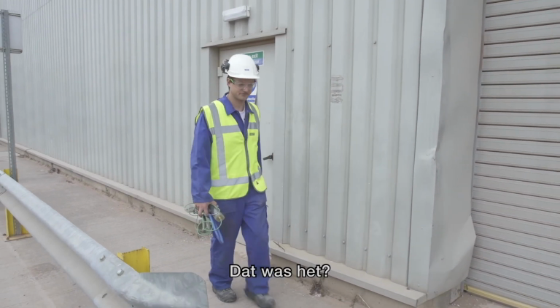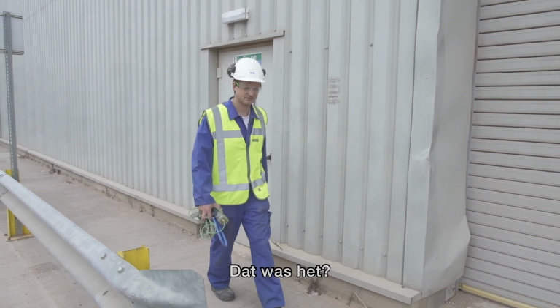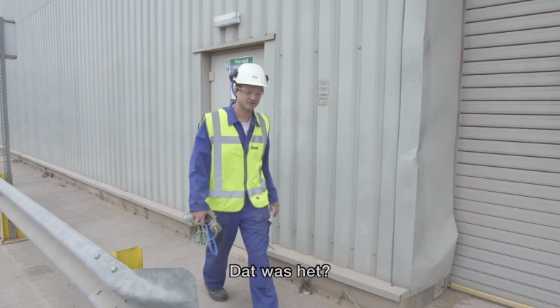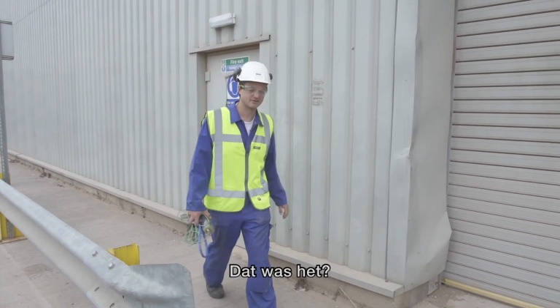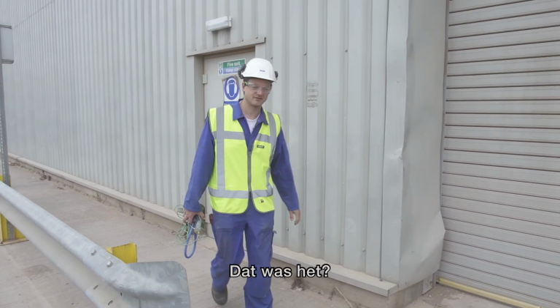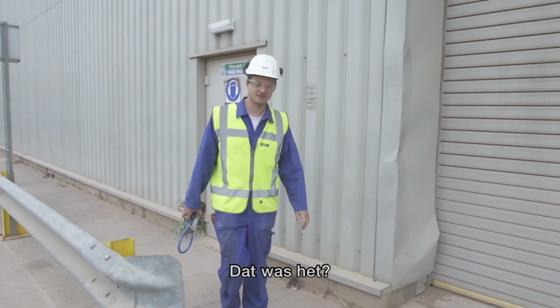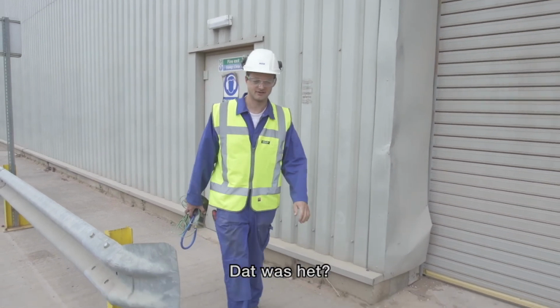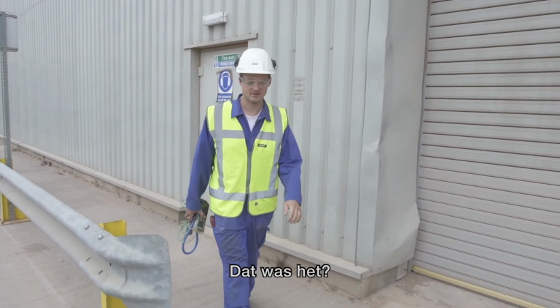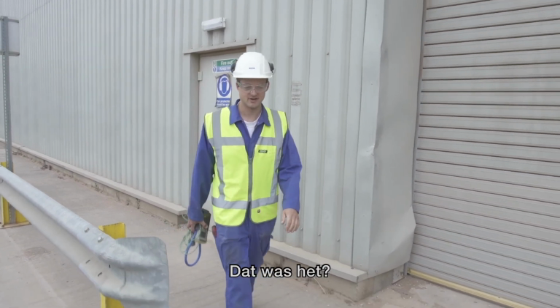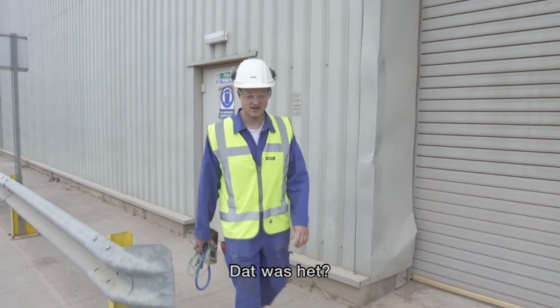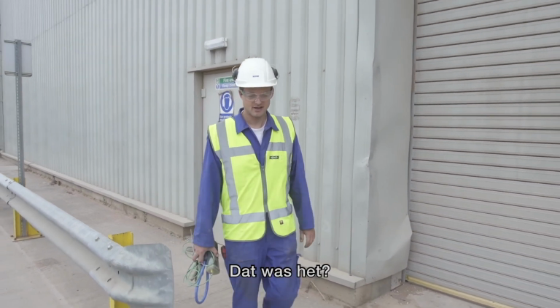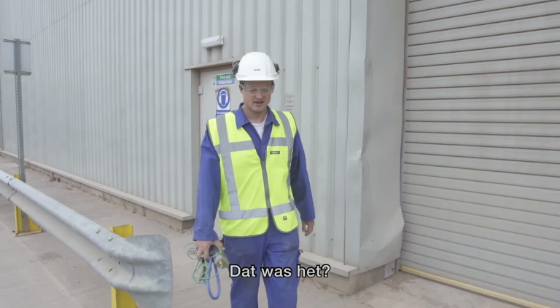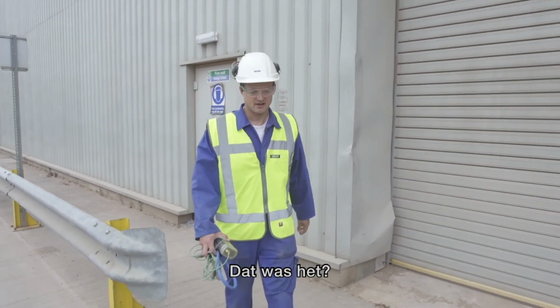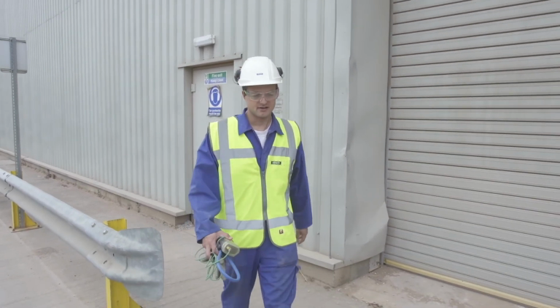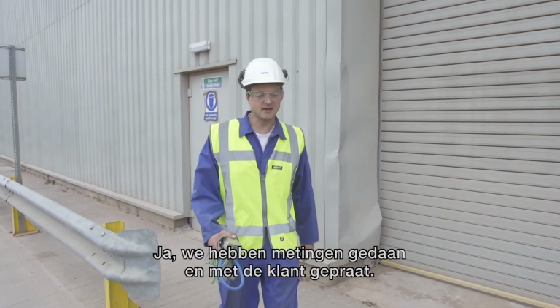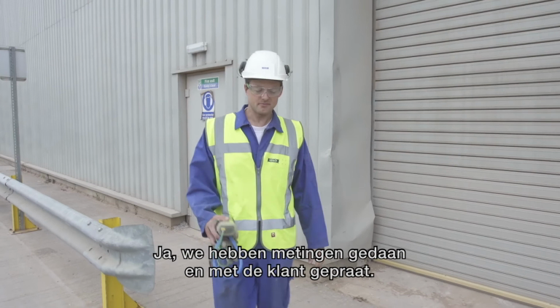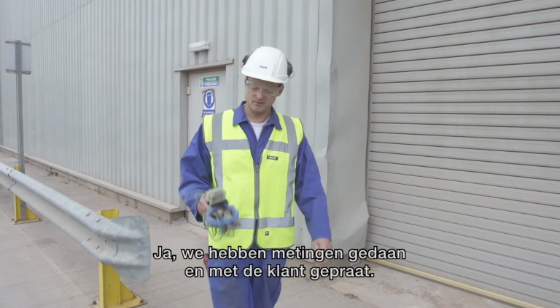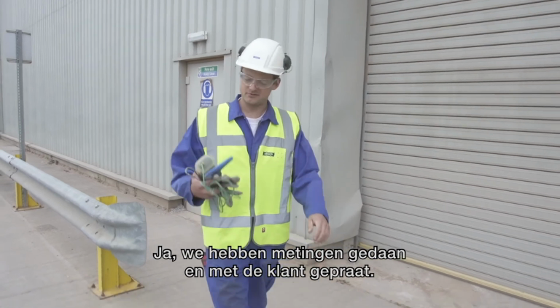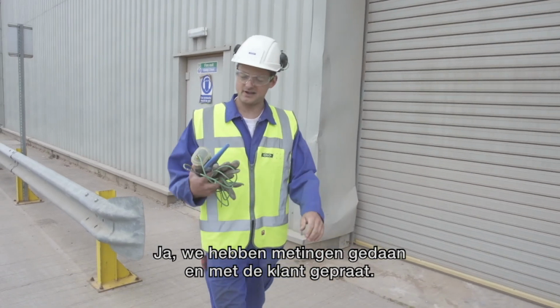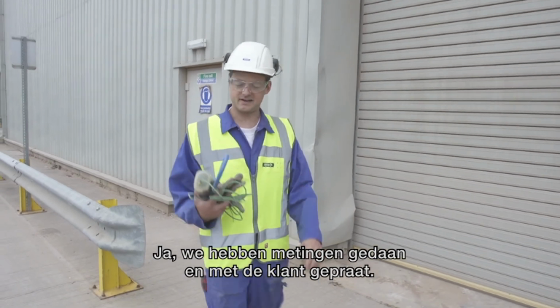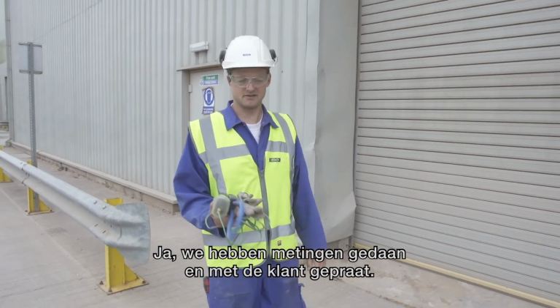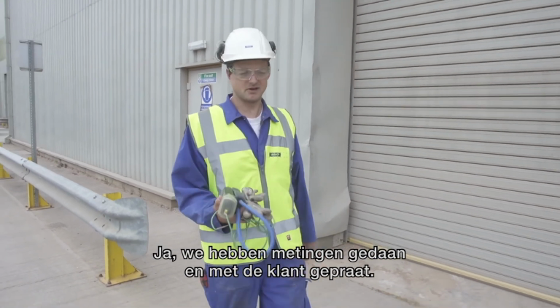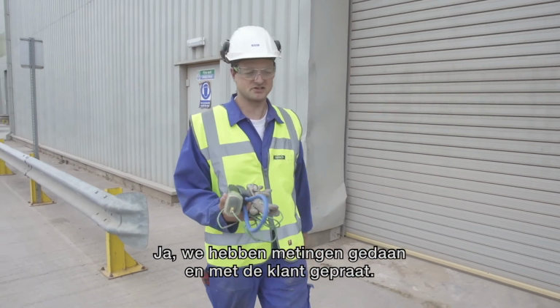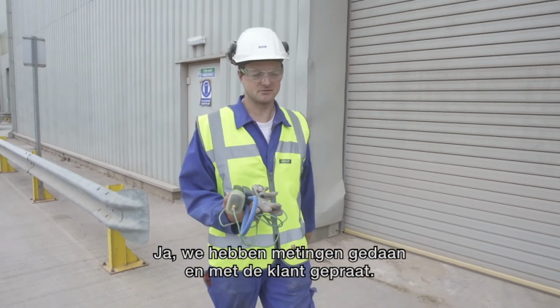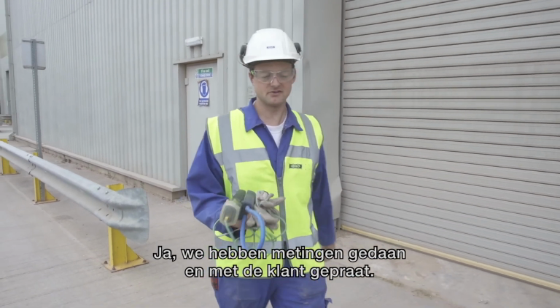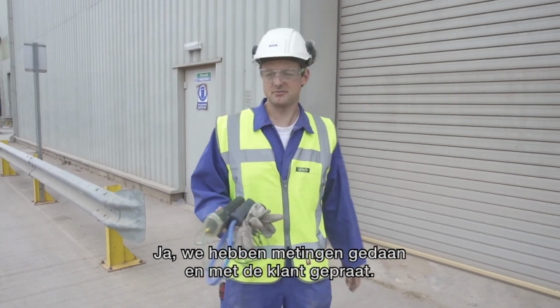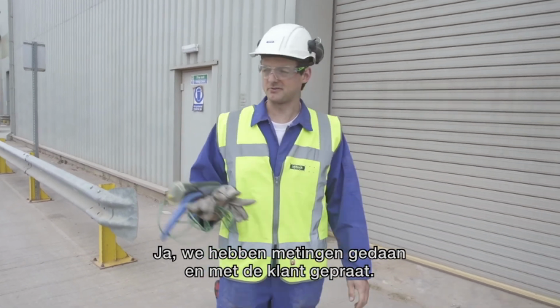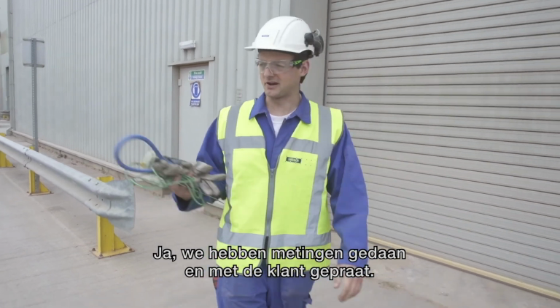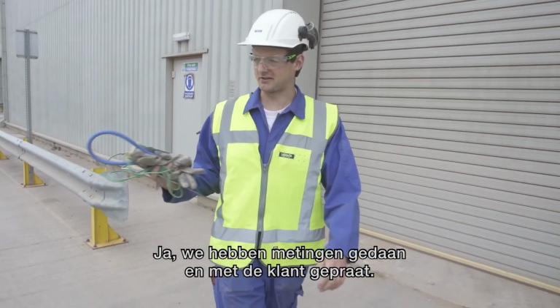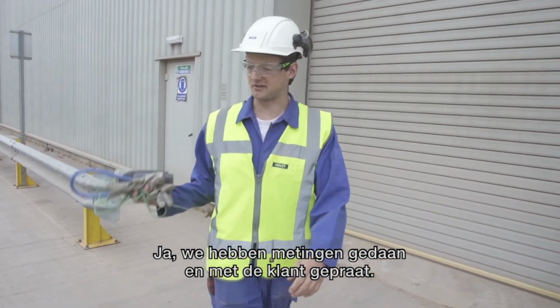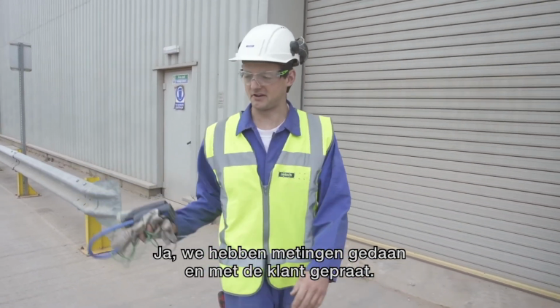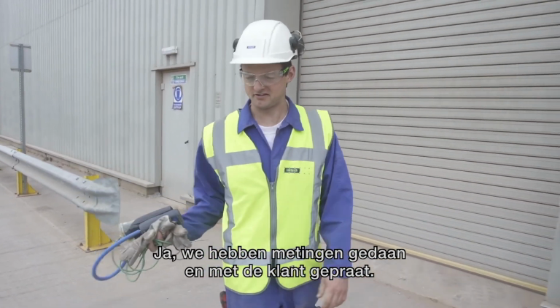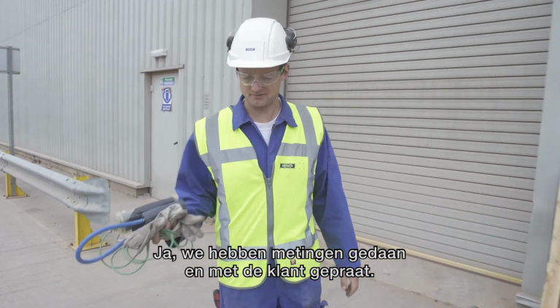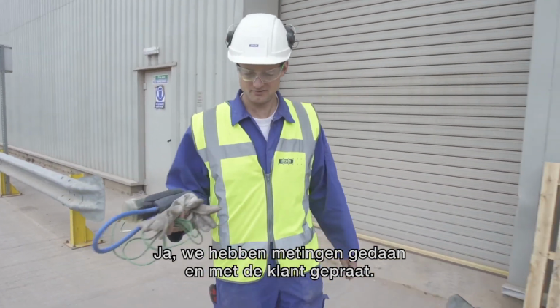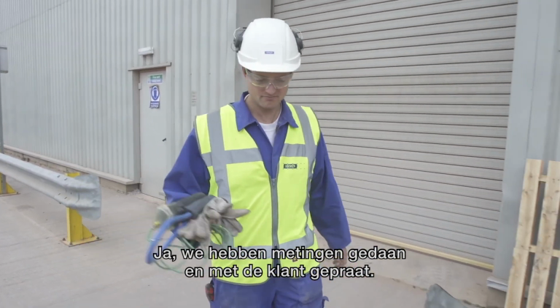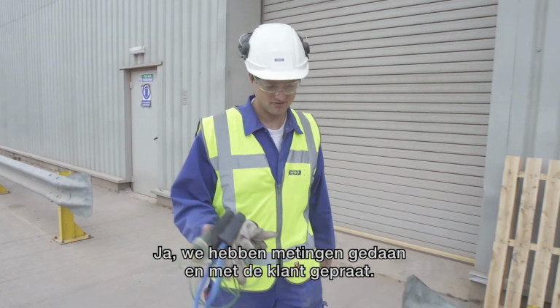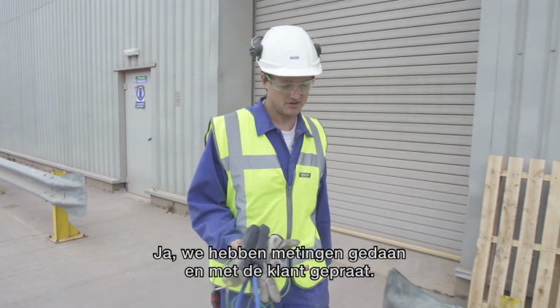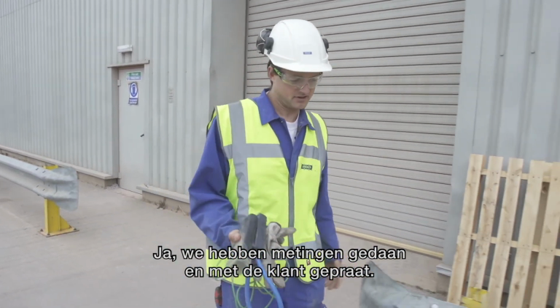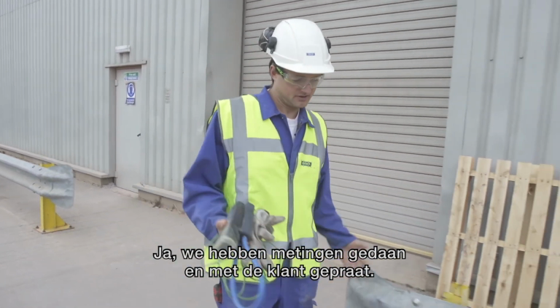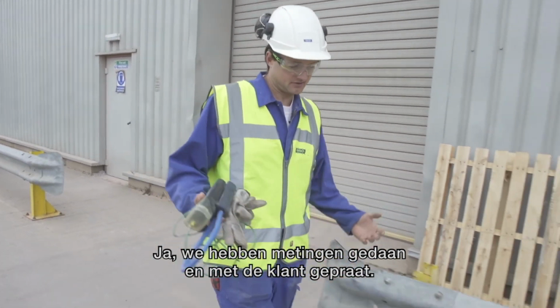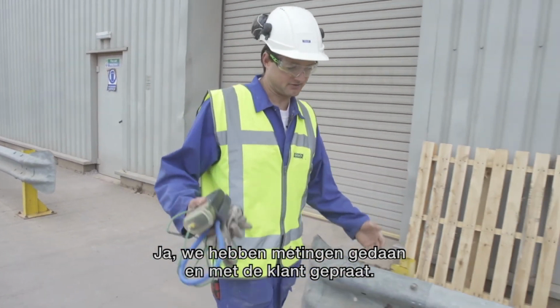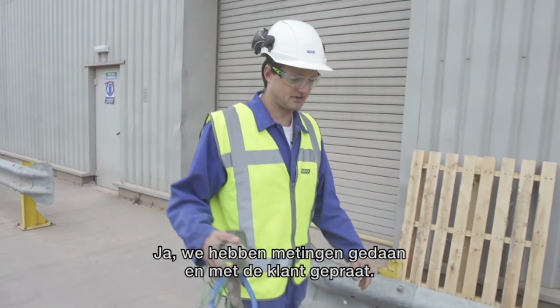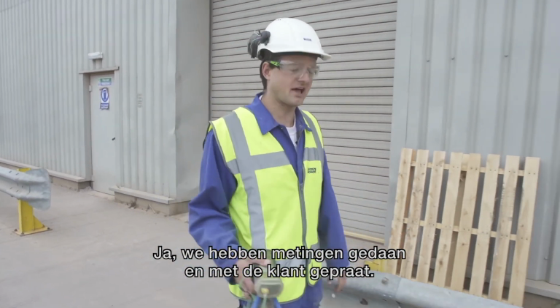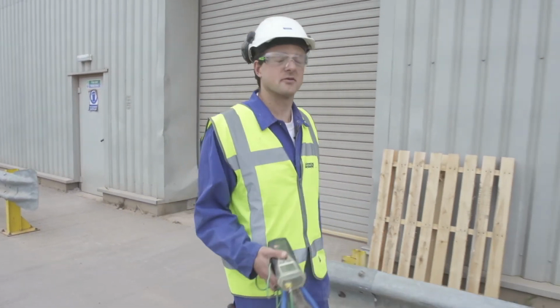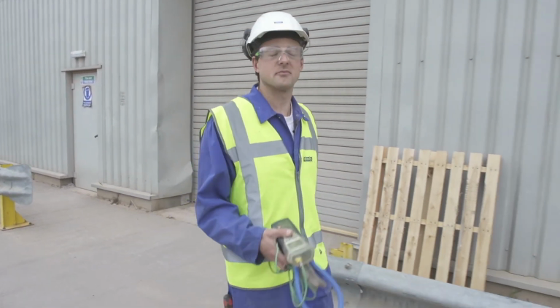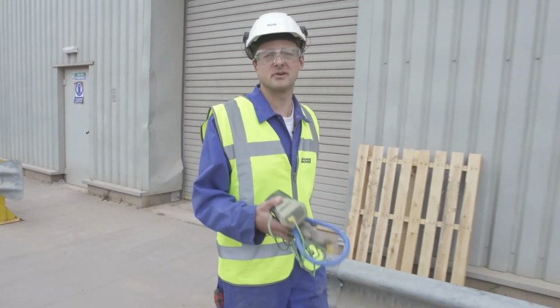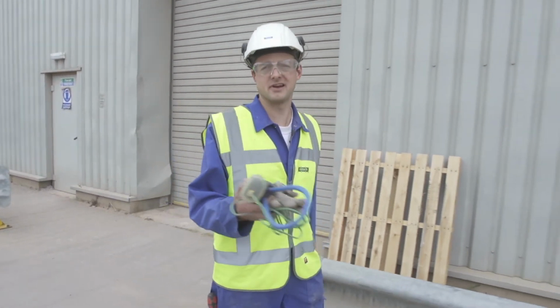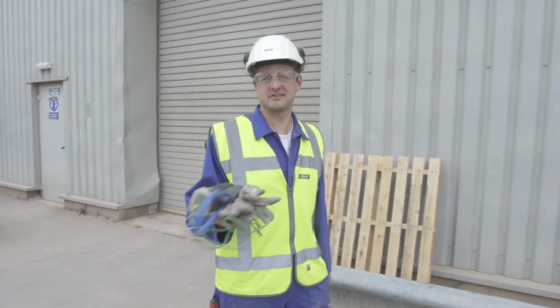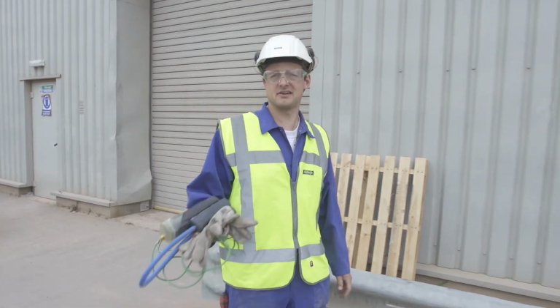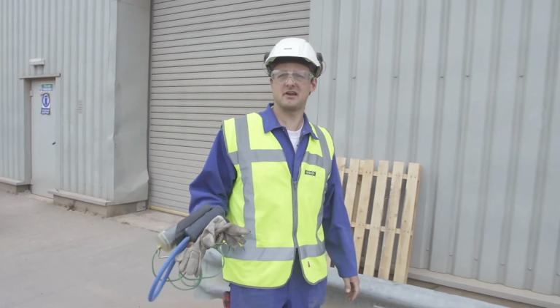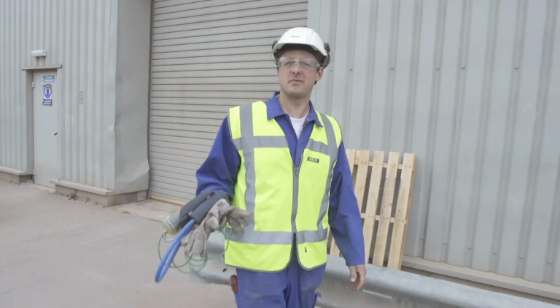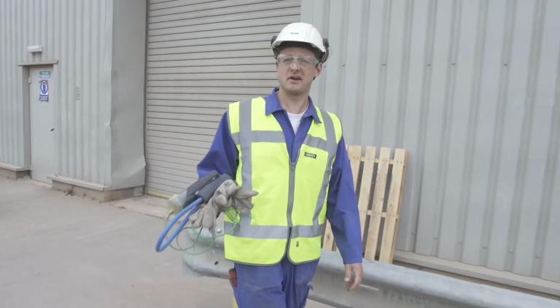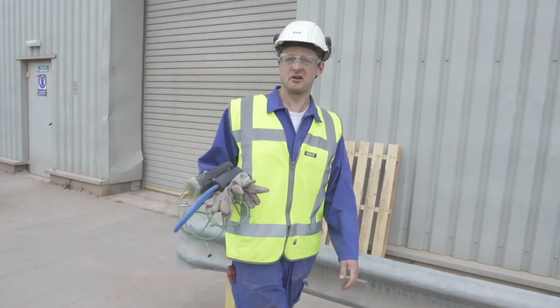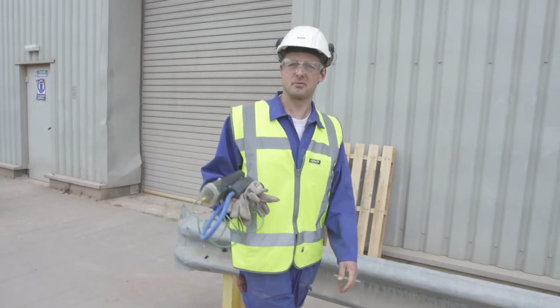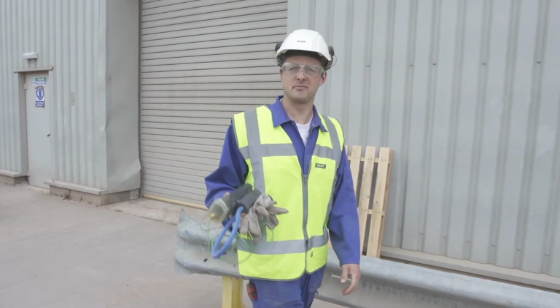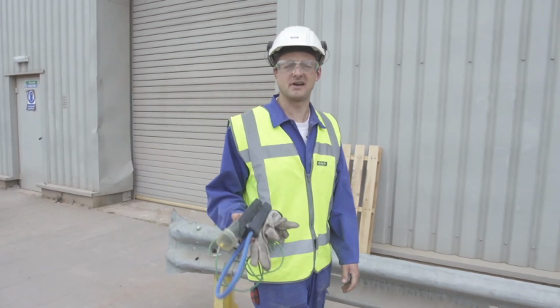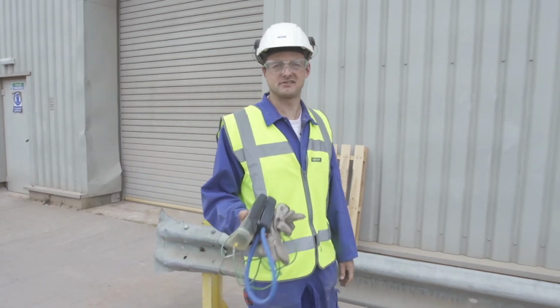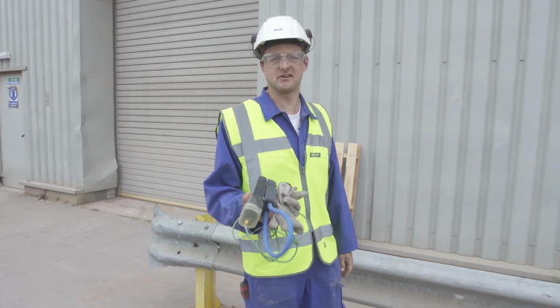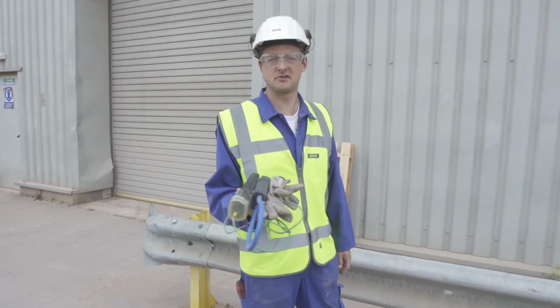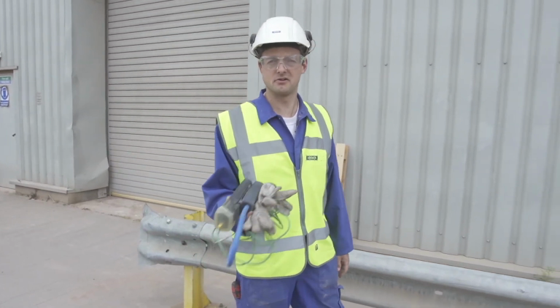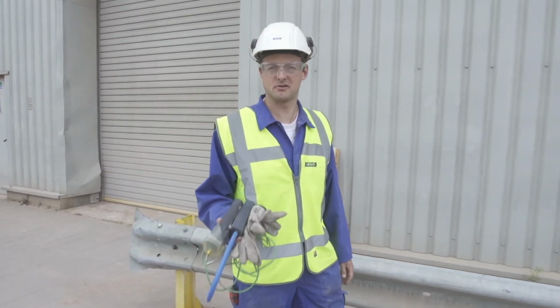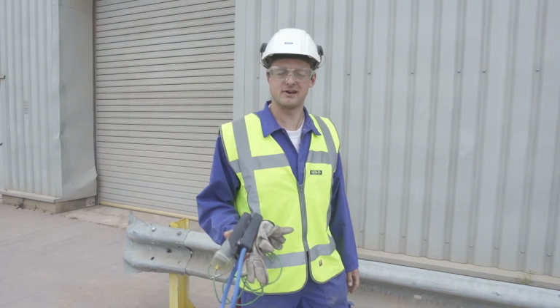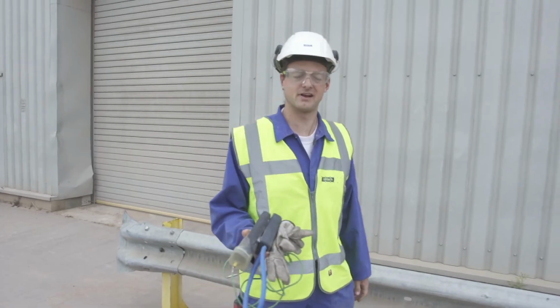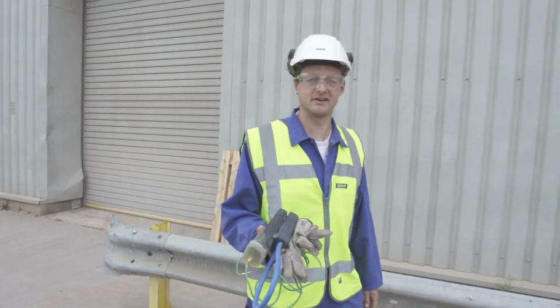So that was it? Yeah, we've taken the measurements, we've talked to the customer. Thanks for joining us at the sand dryer in England.